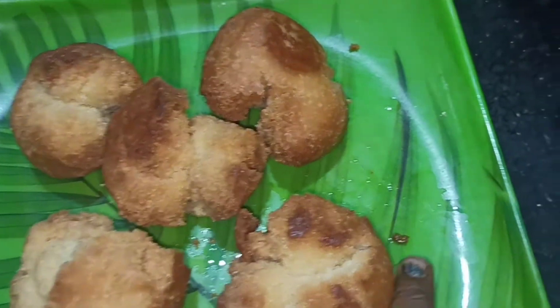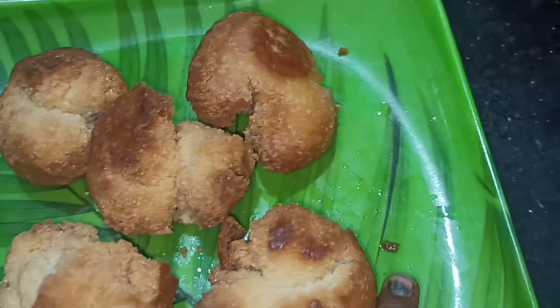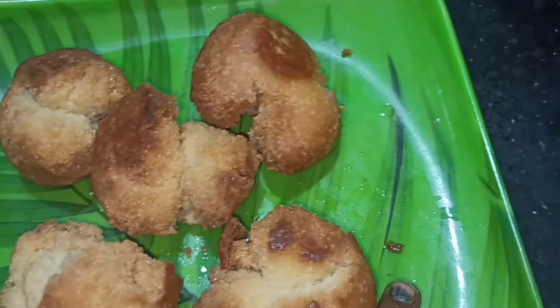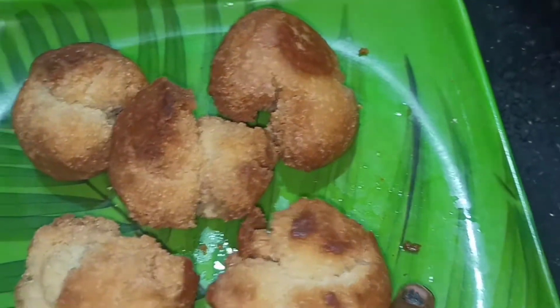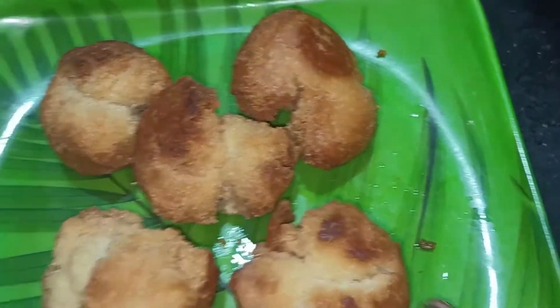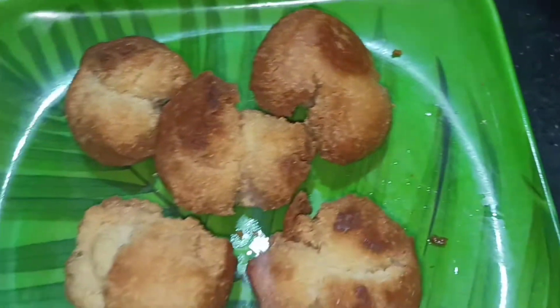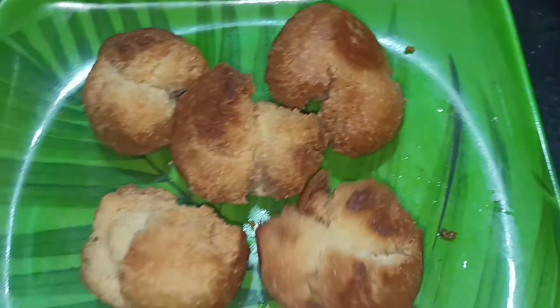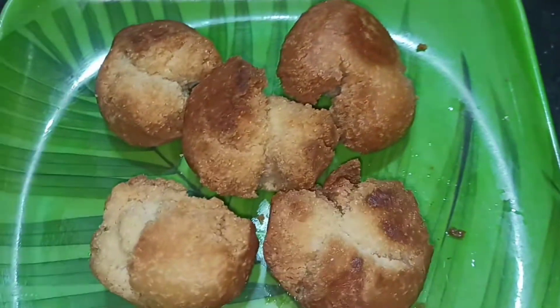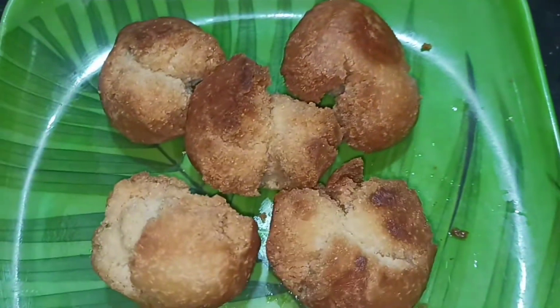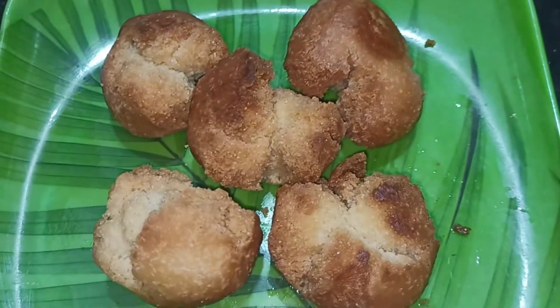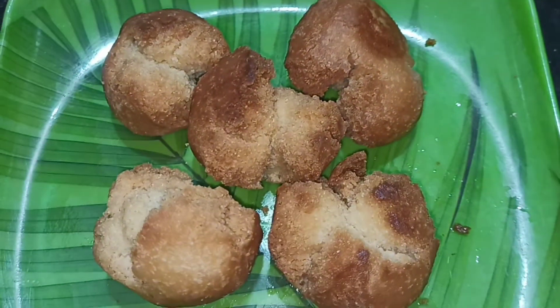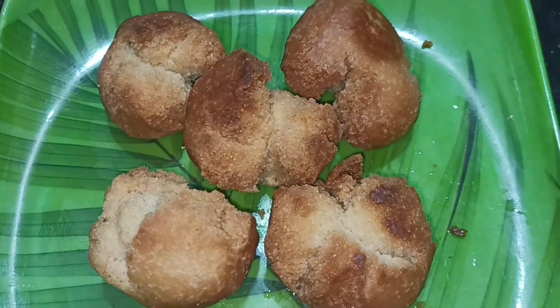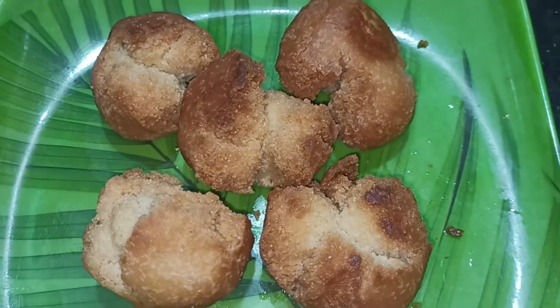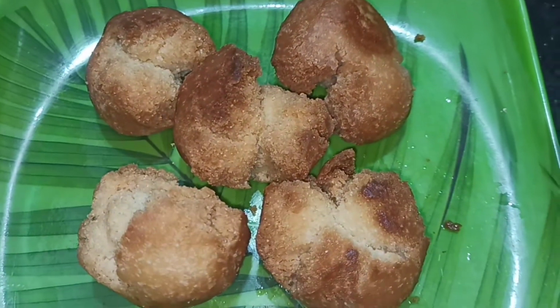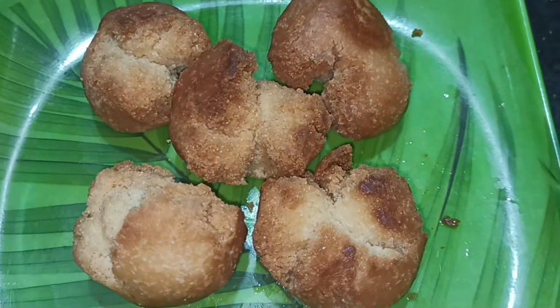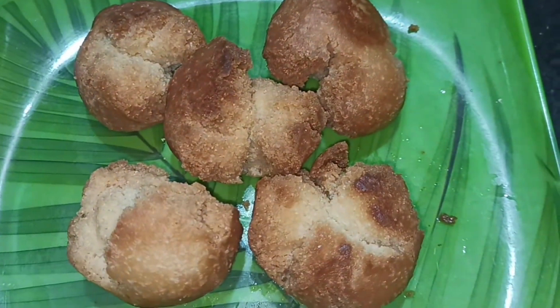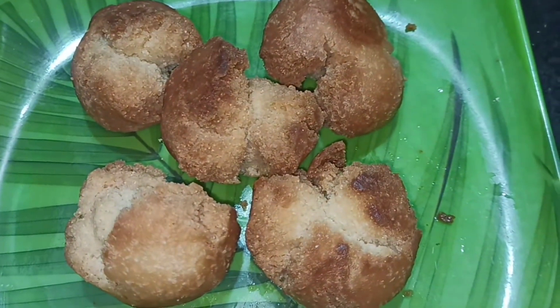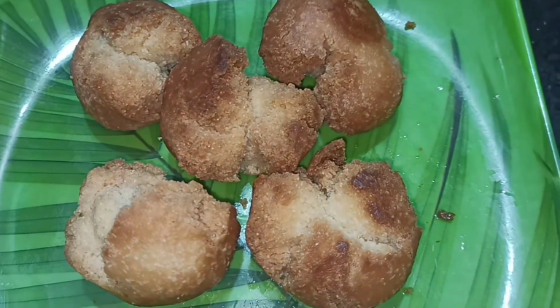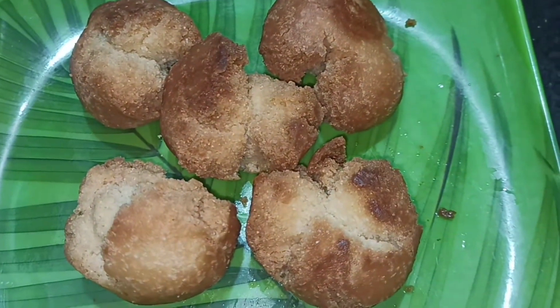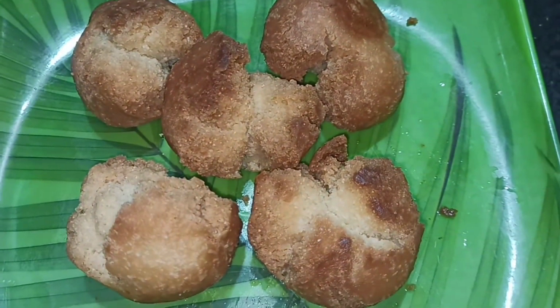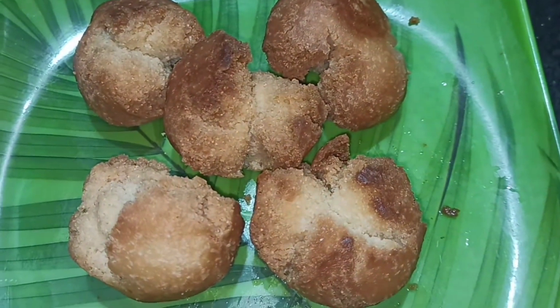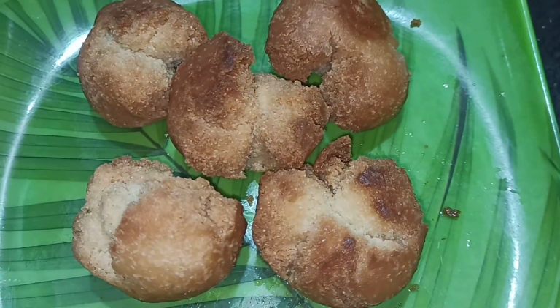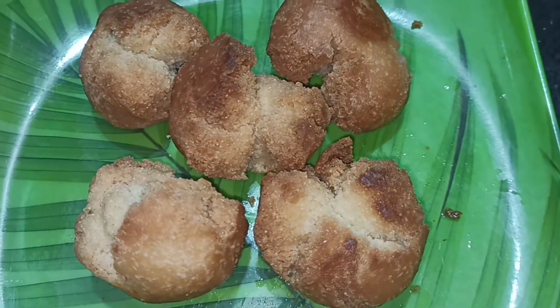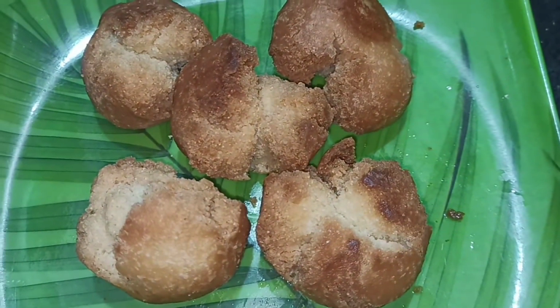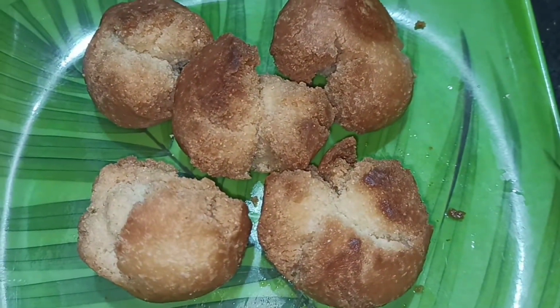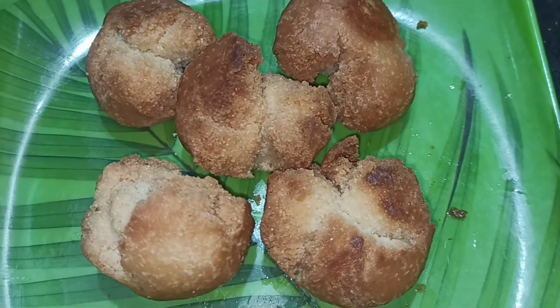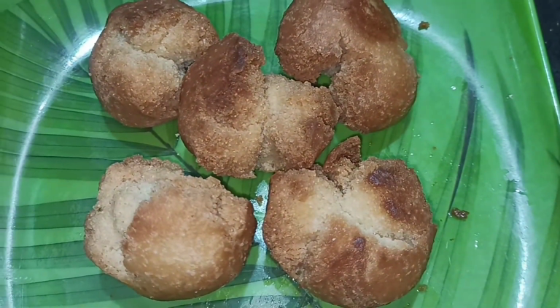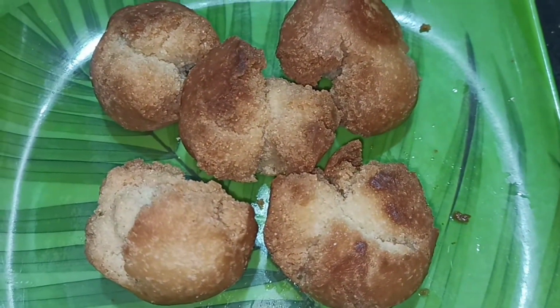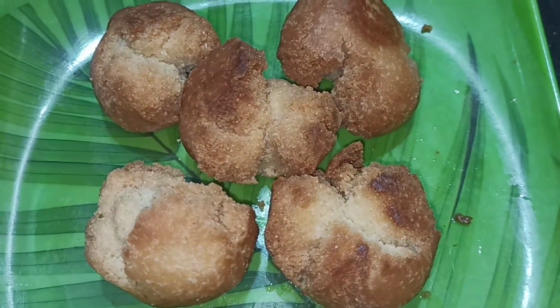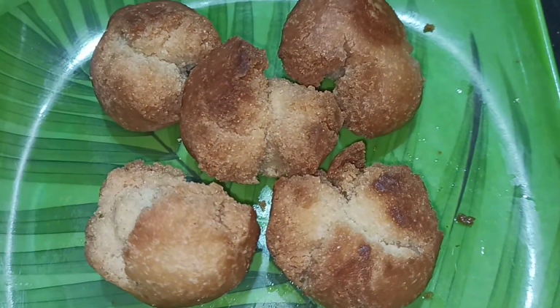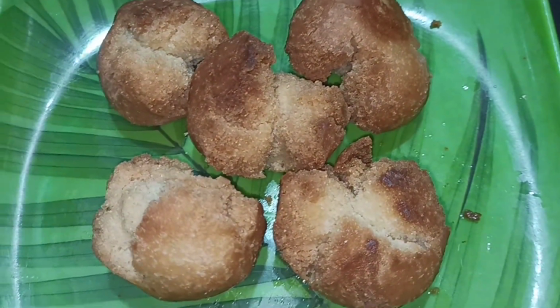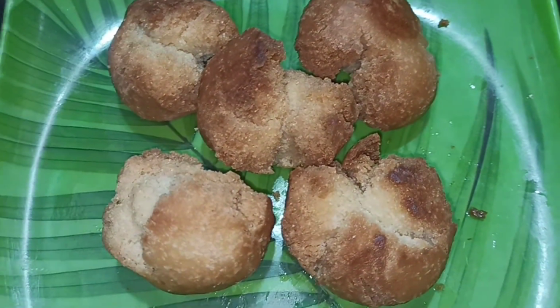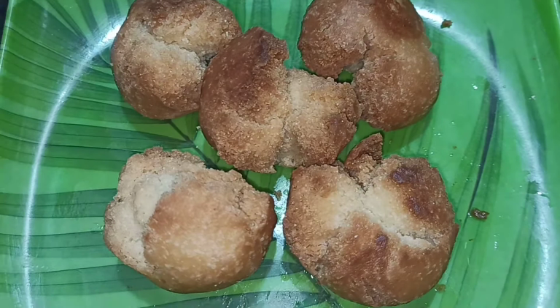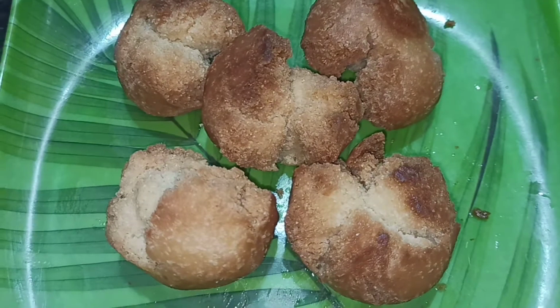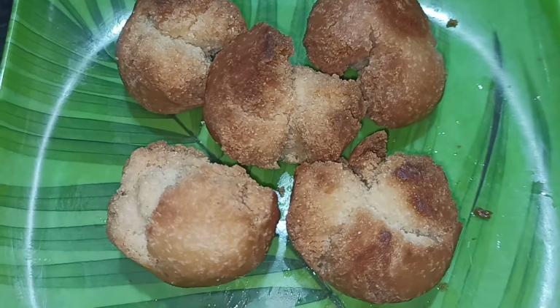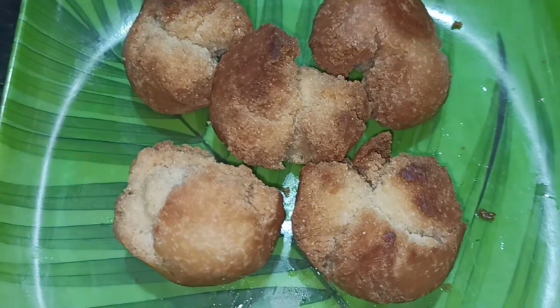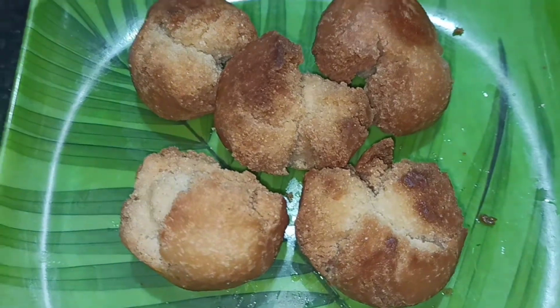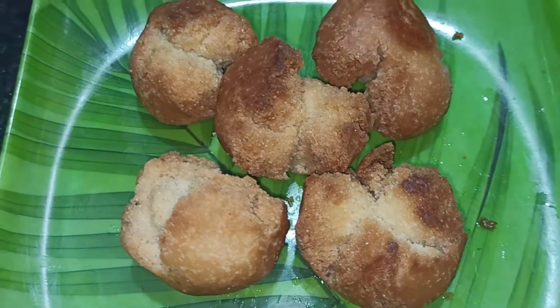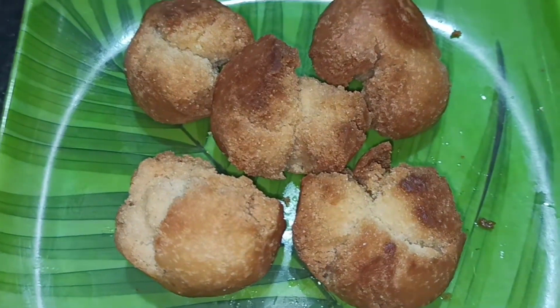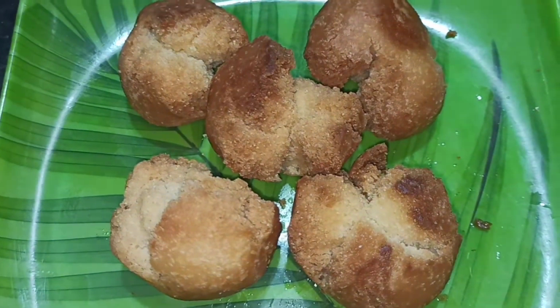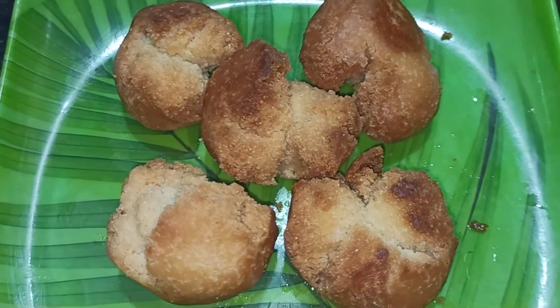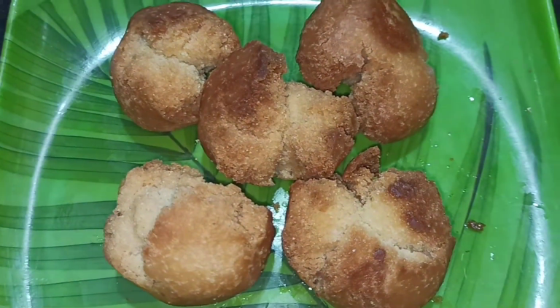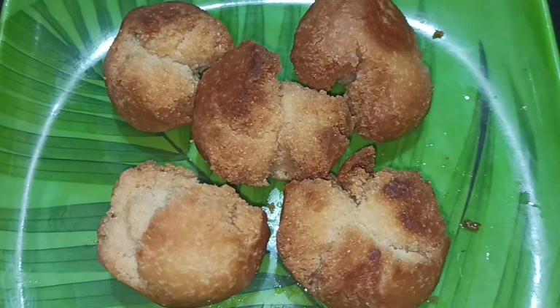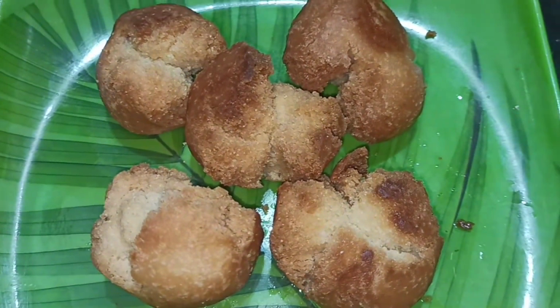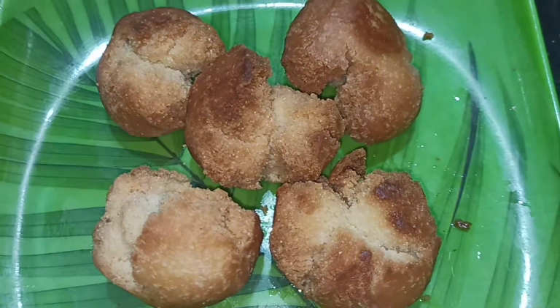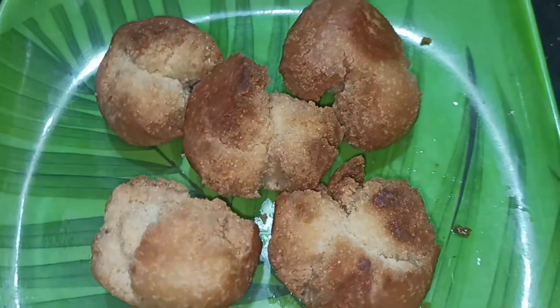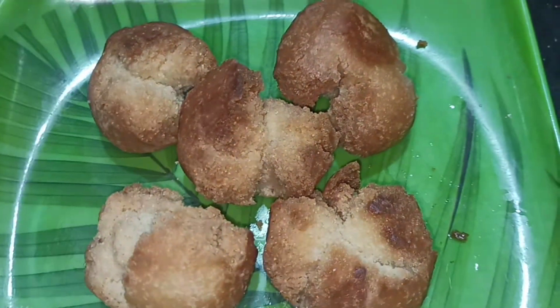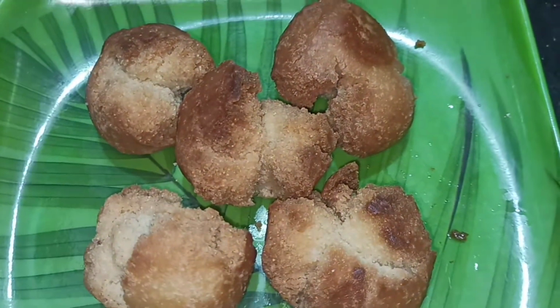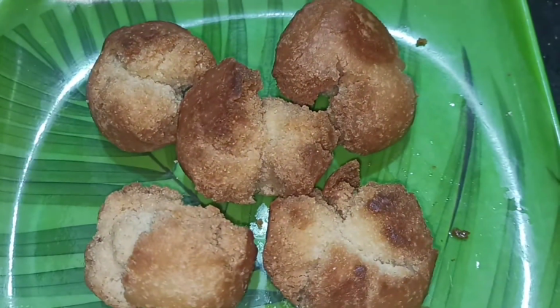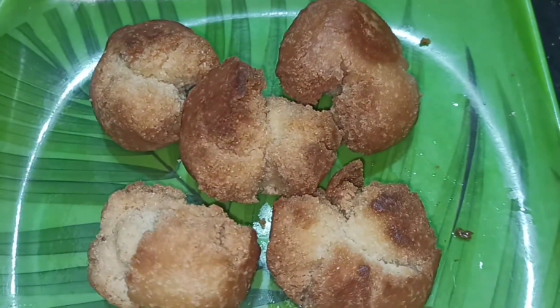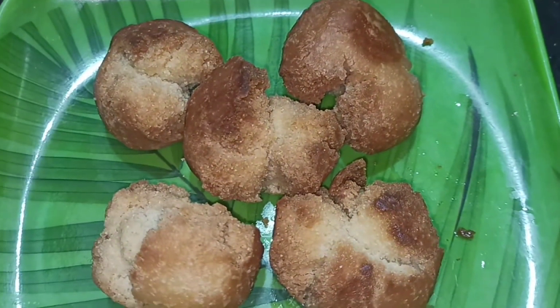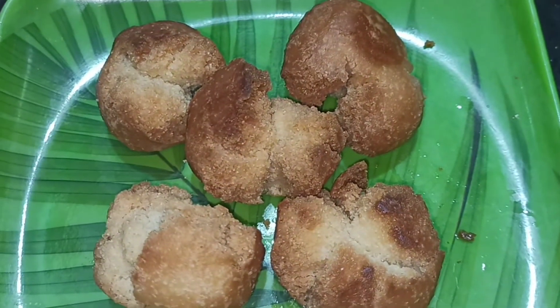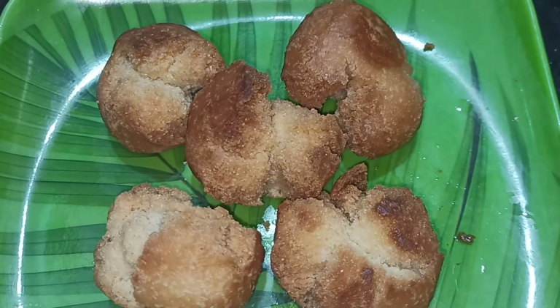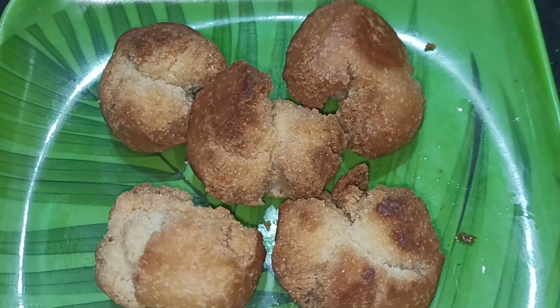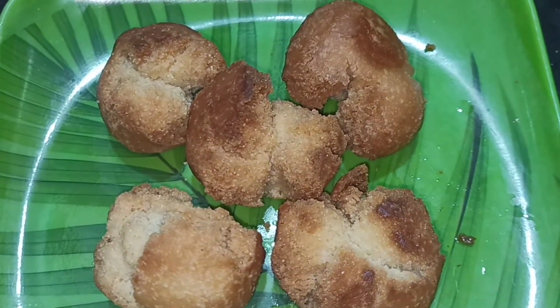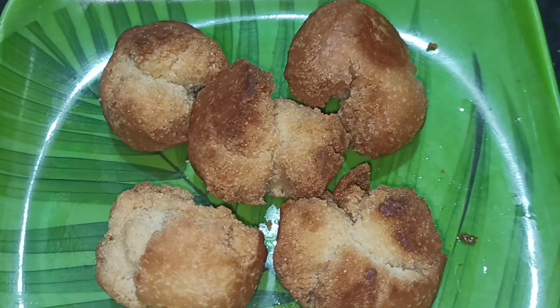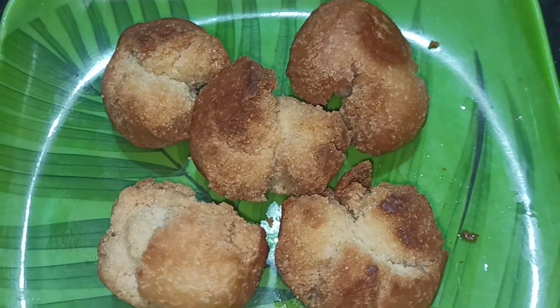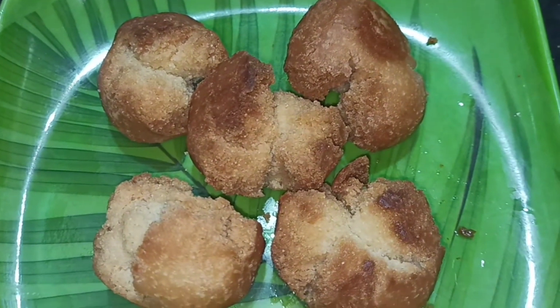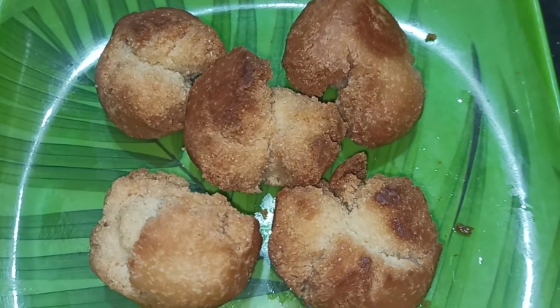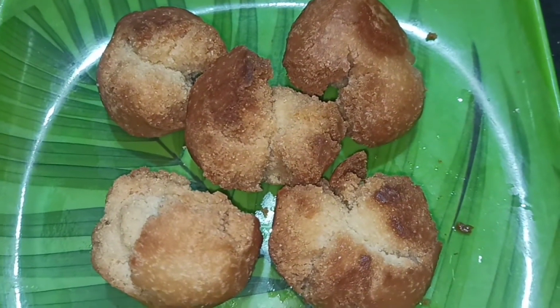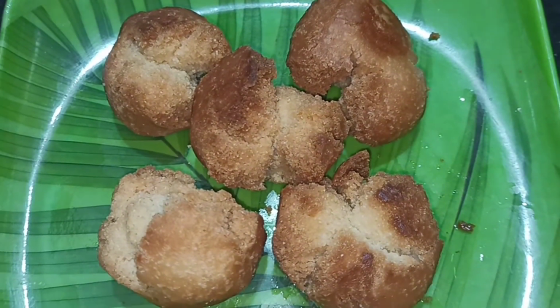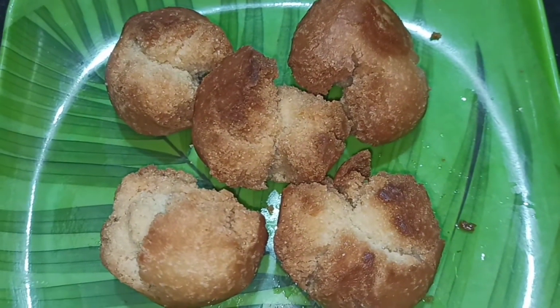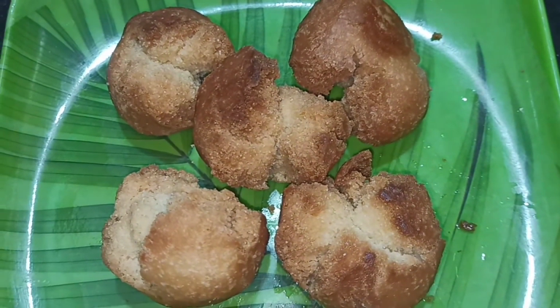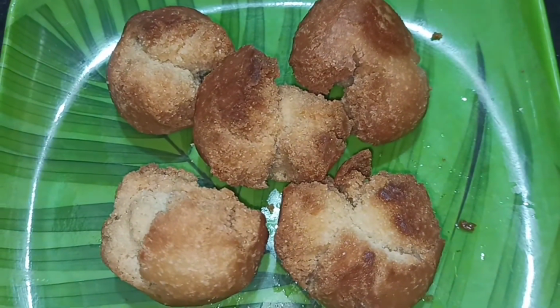Hello friends, welcome to my channel. Today we are going to make a gajira recipe.